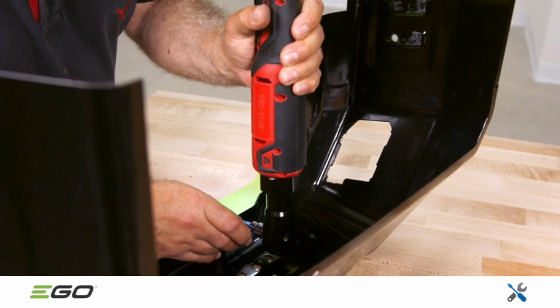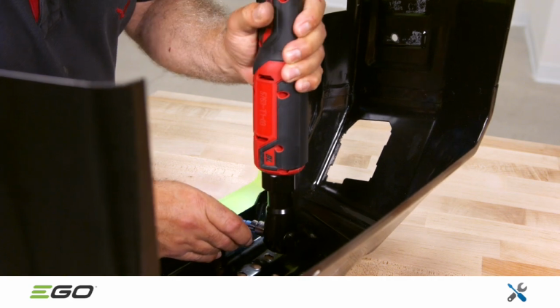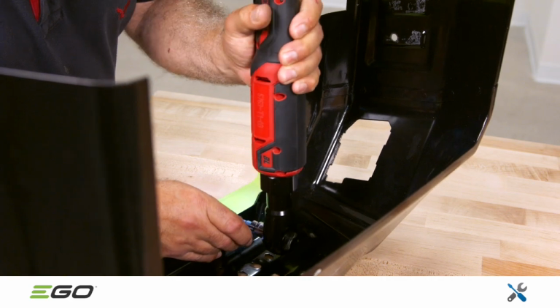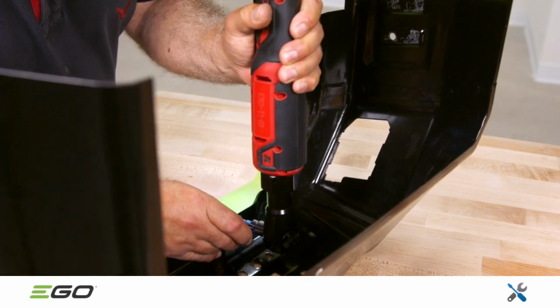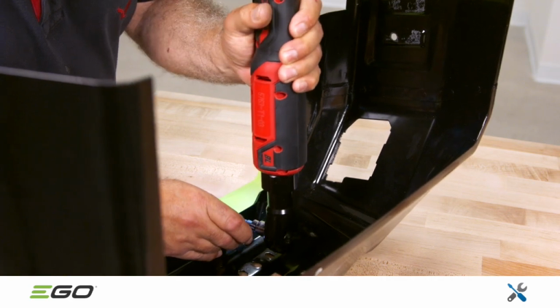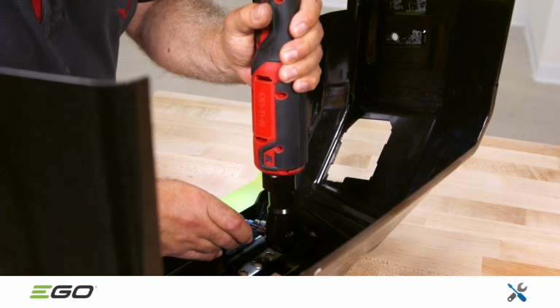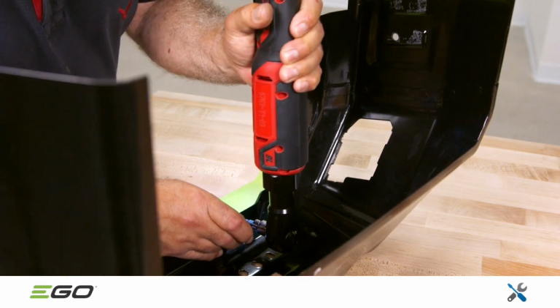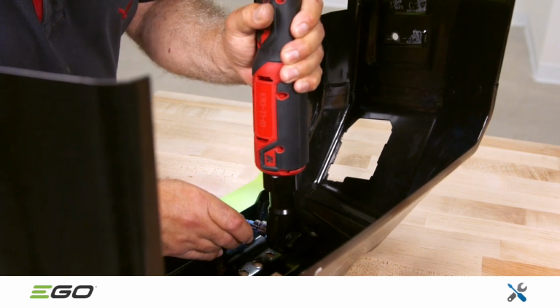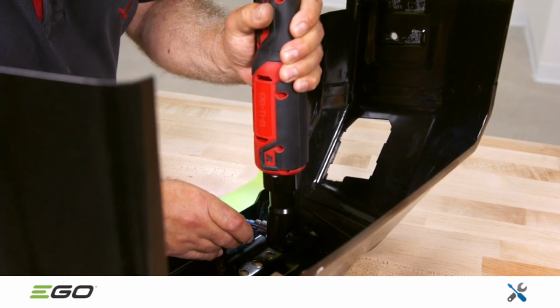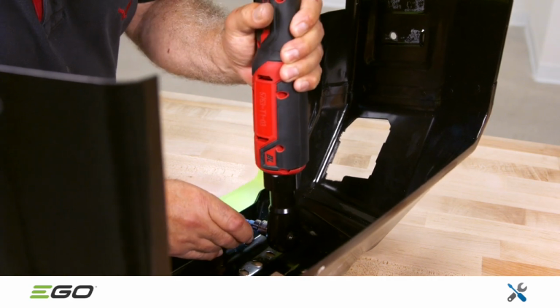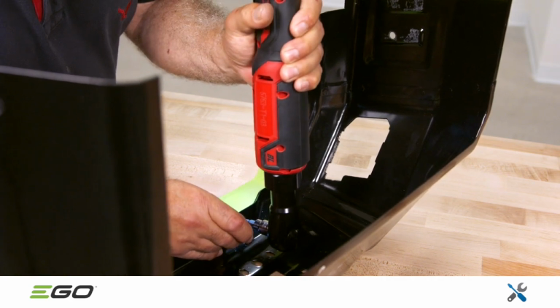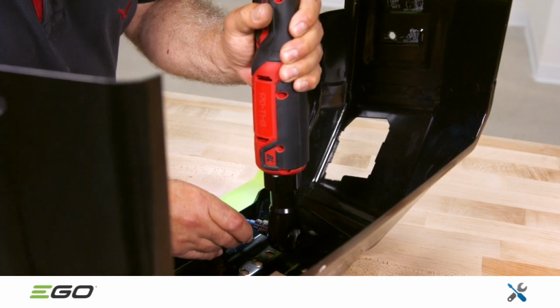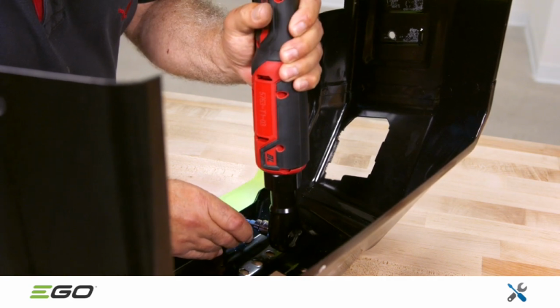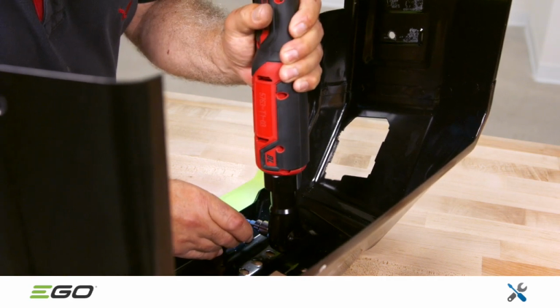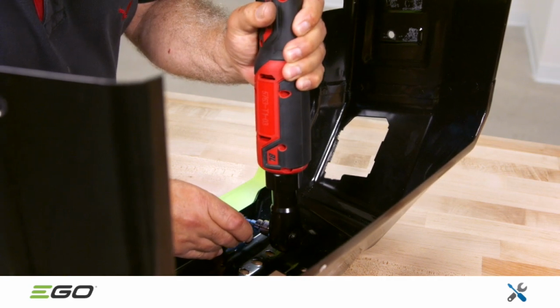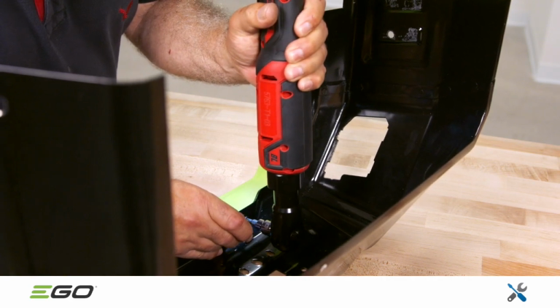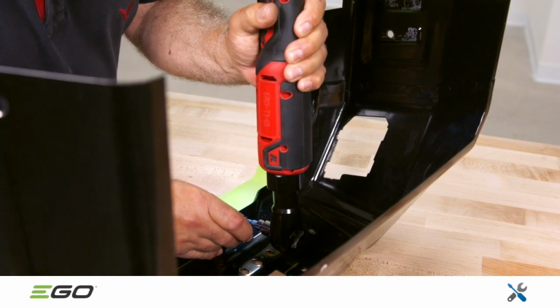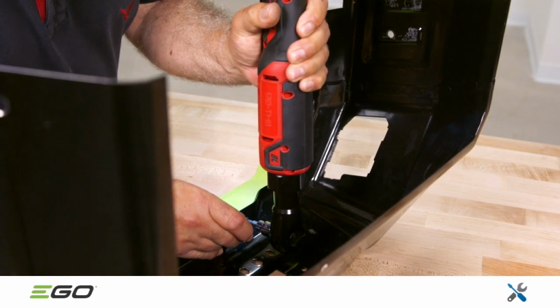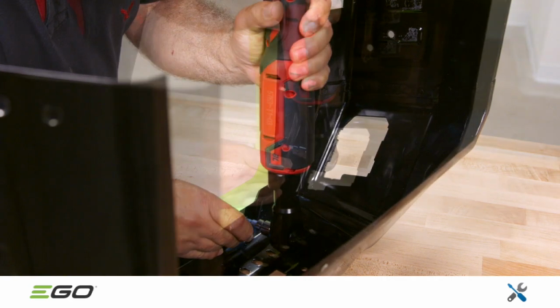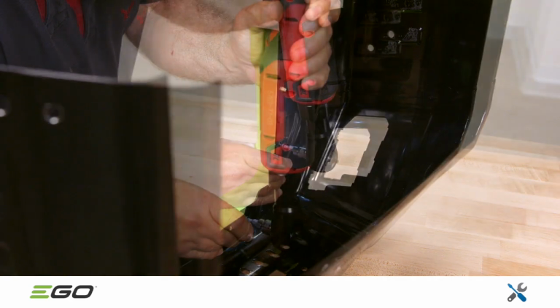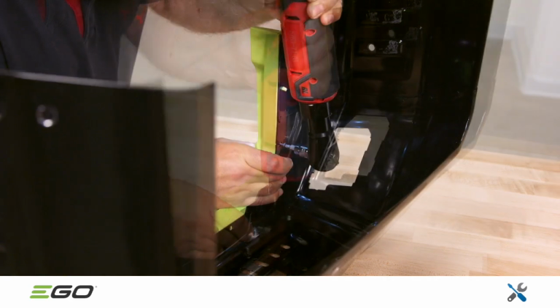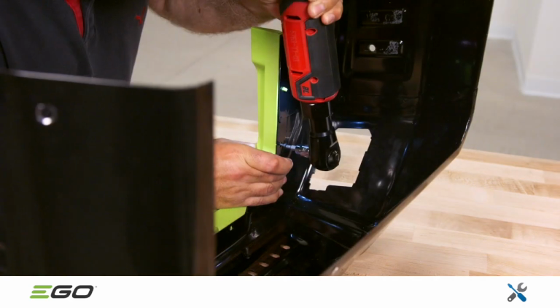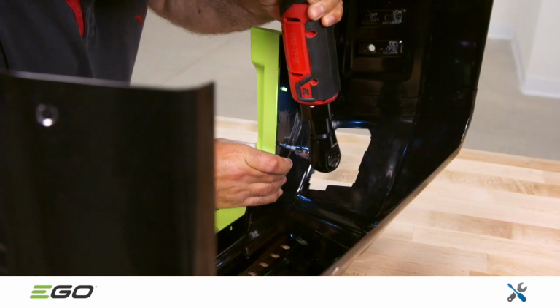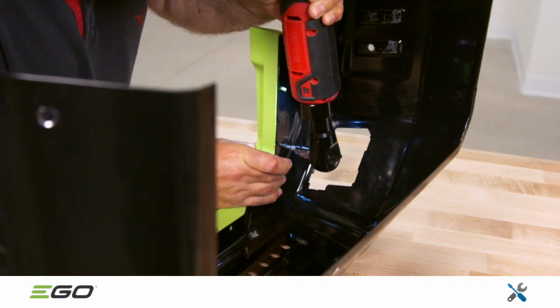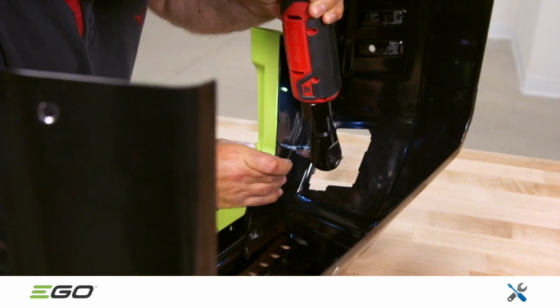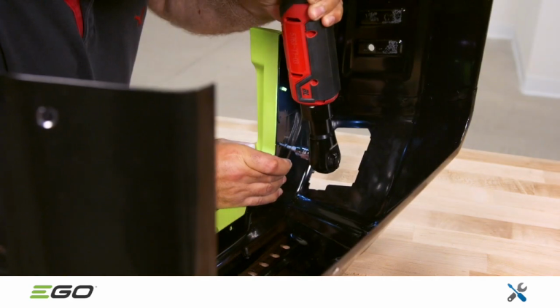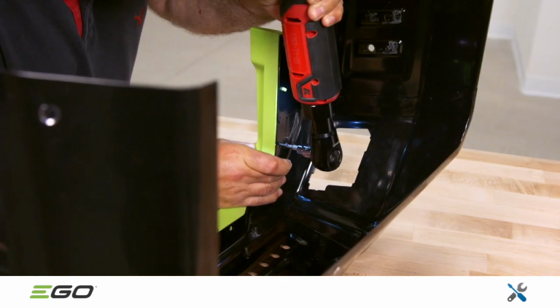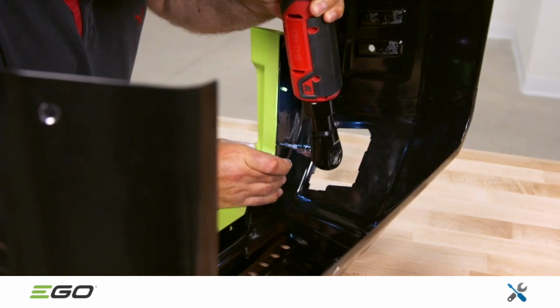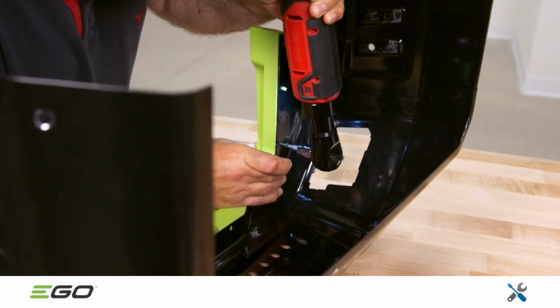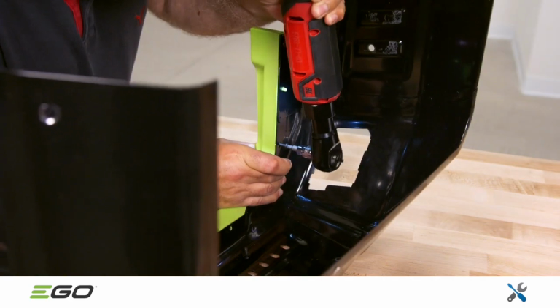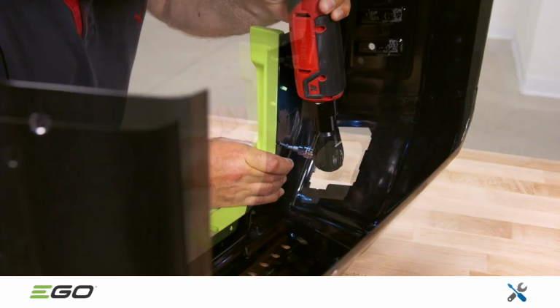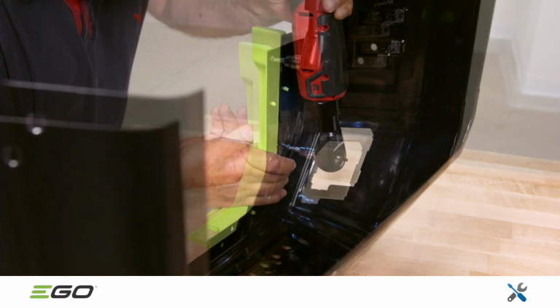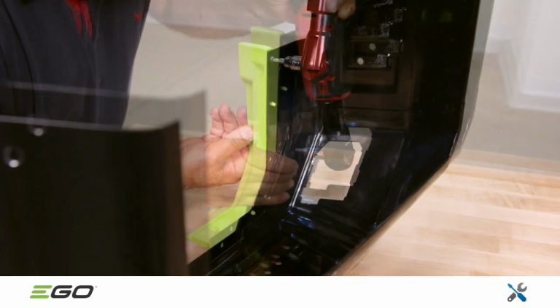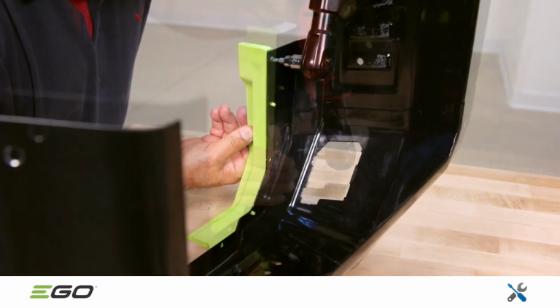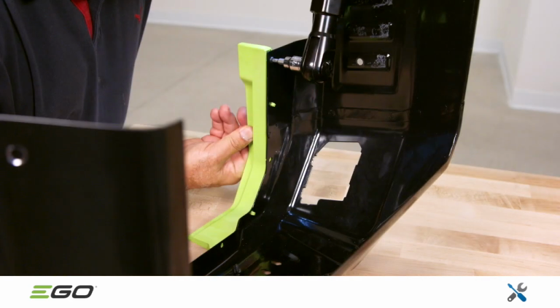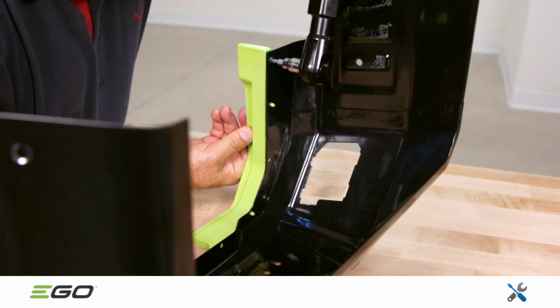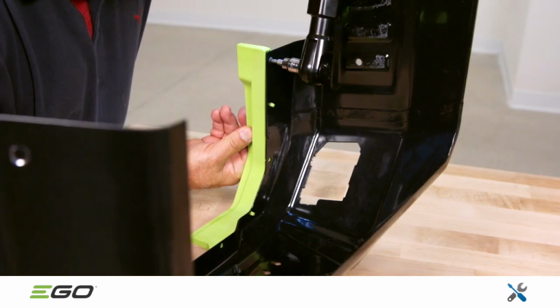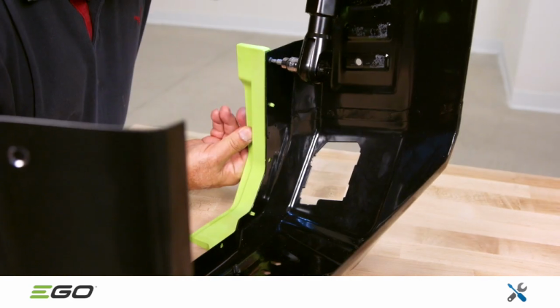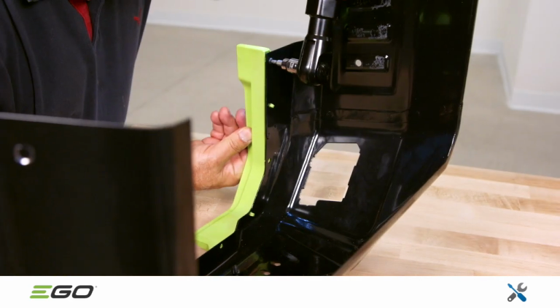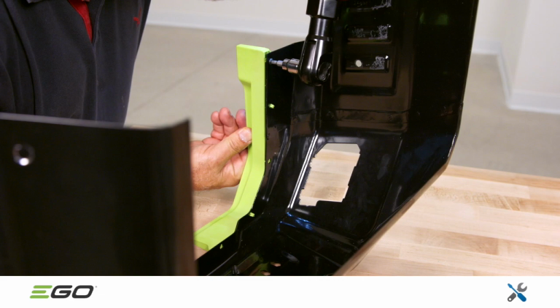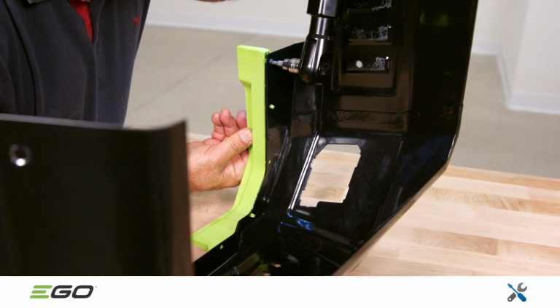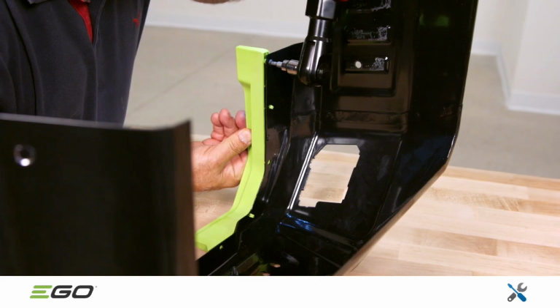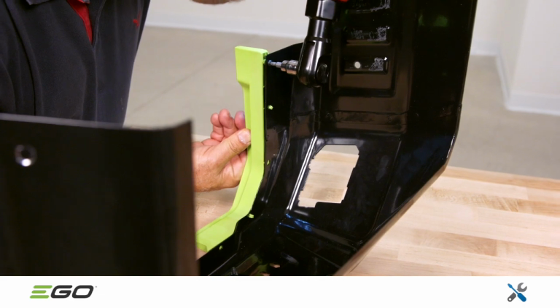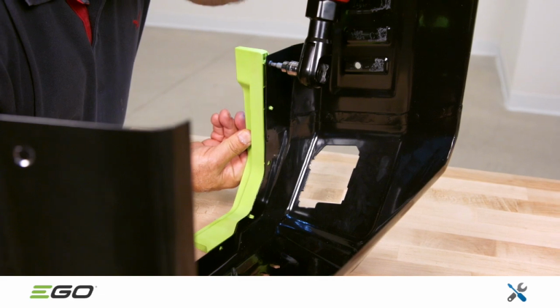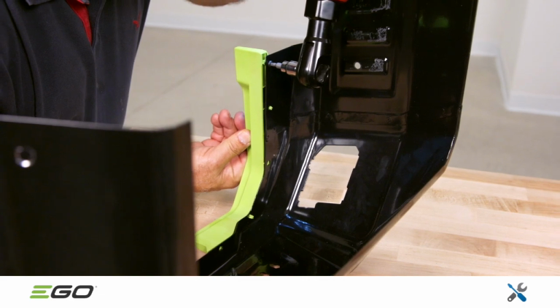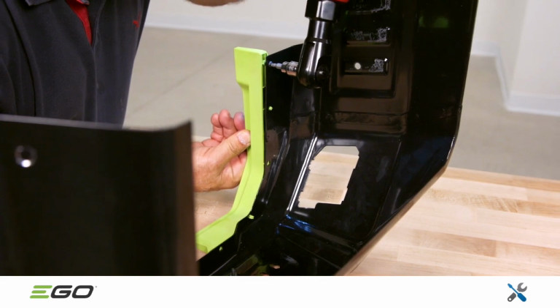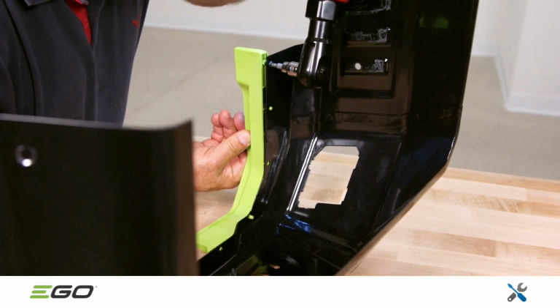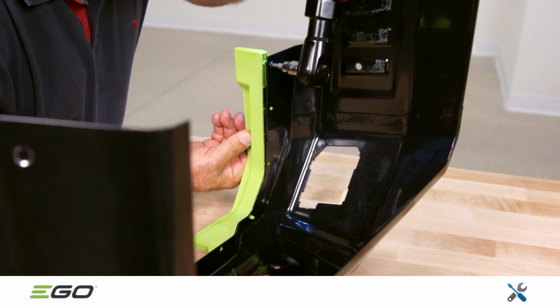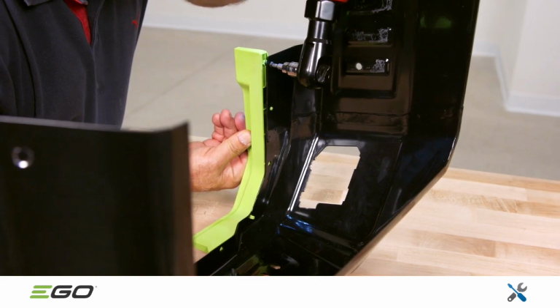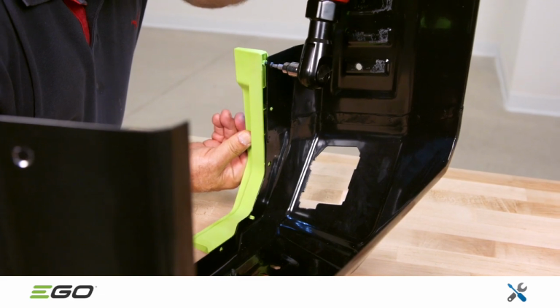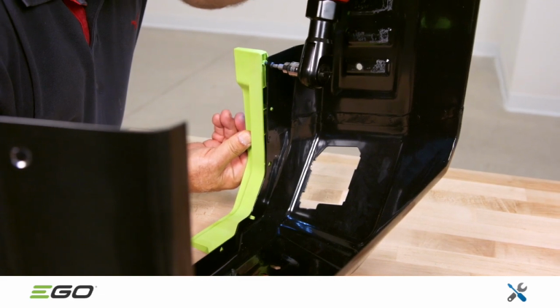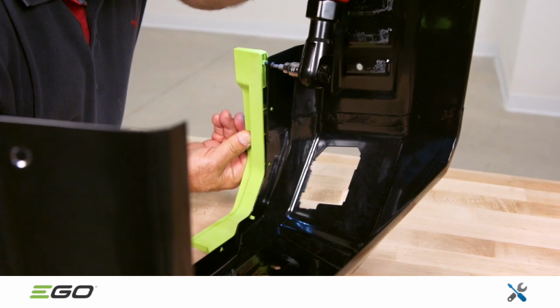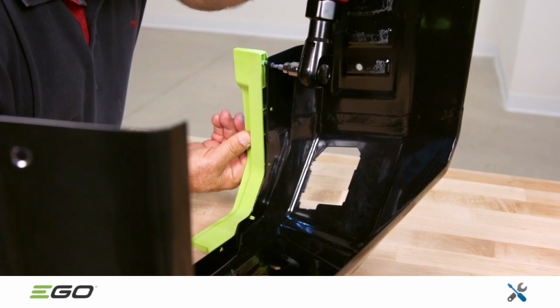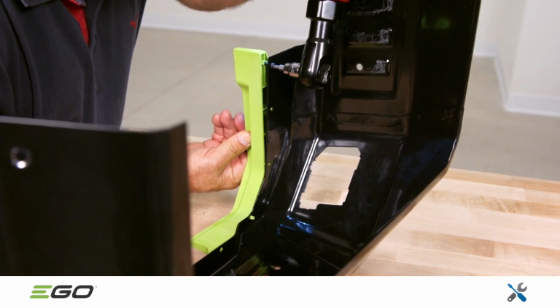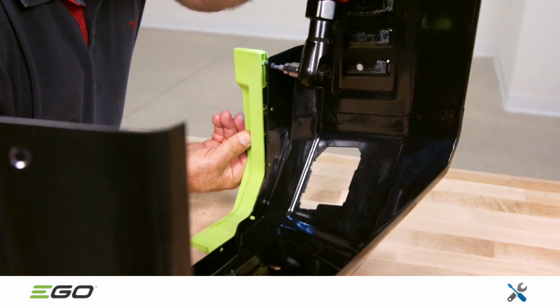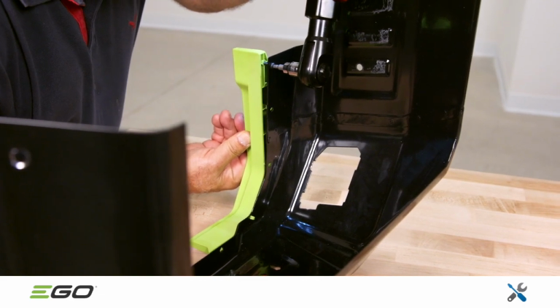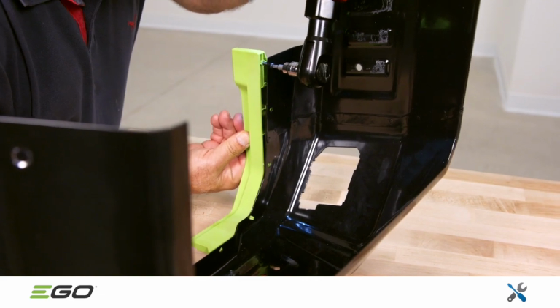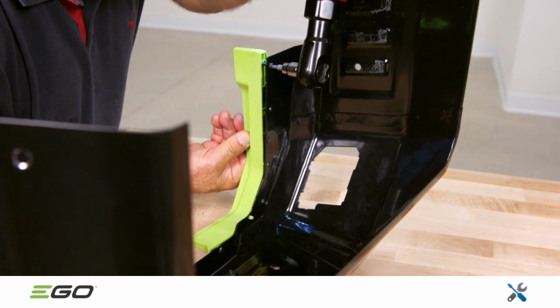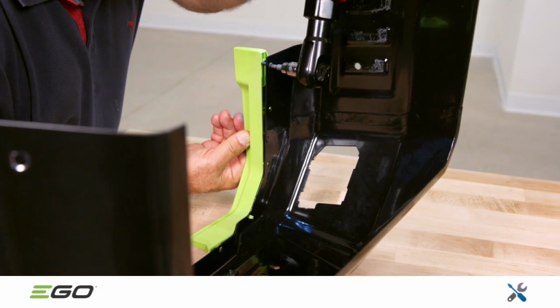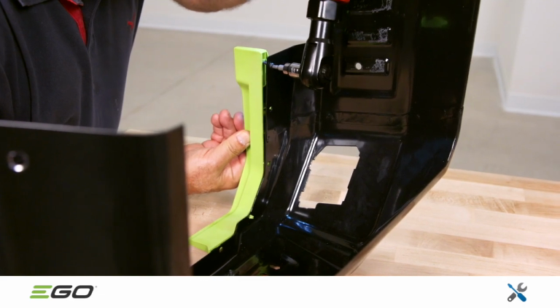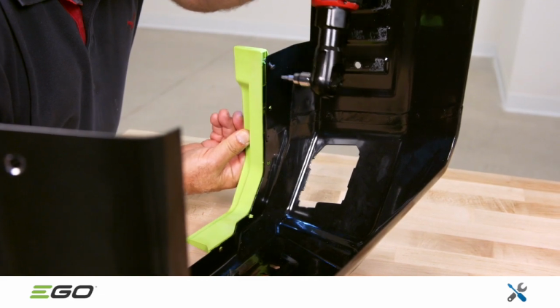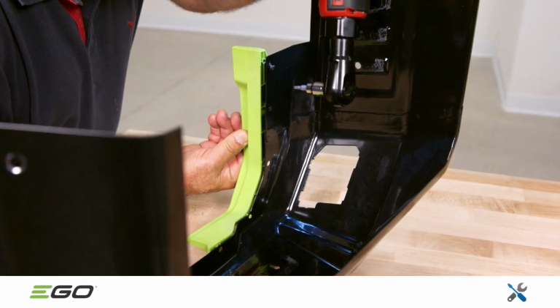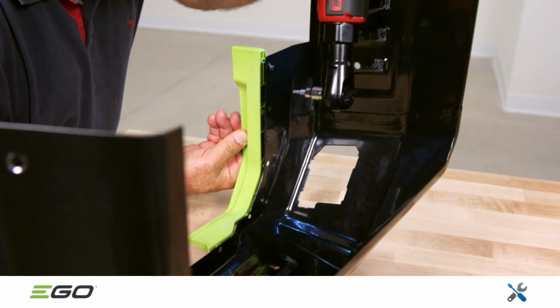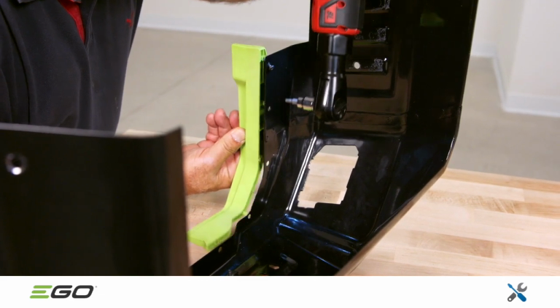The decorative trim pieces are attached to the rear guard with T20 Torx screws. Remove and replace these if needed.